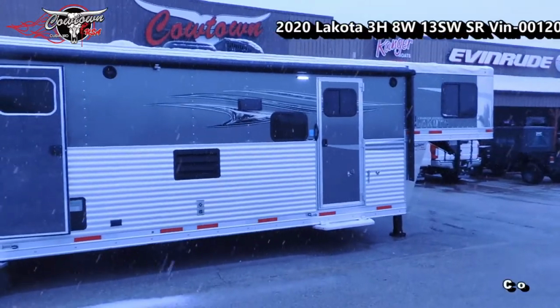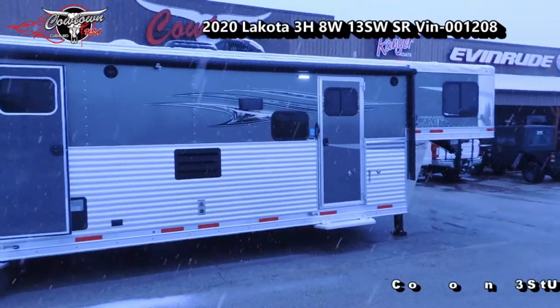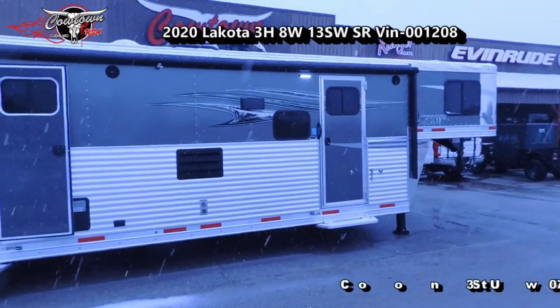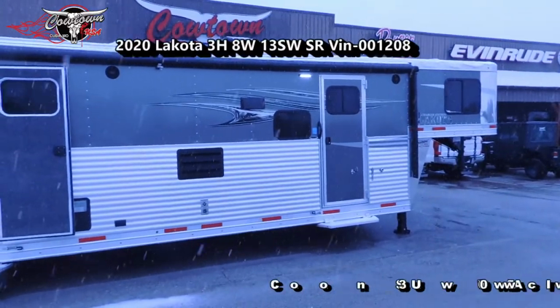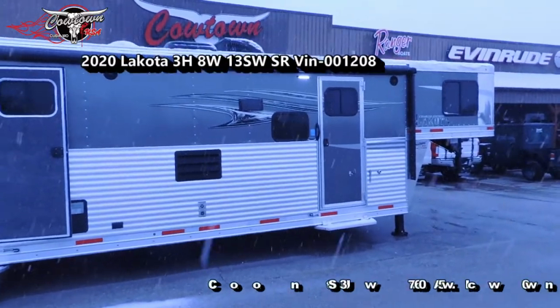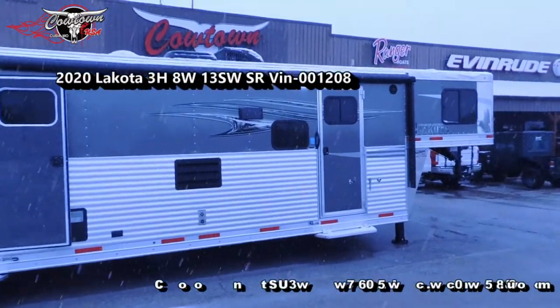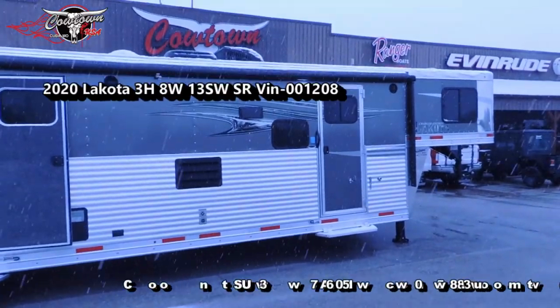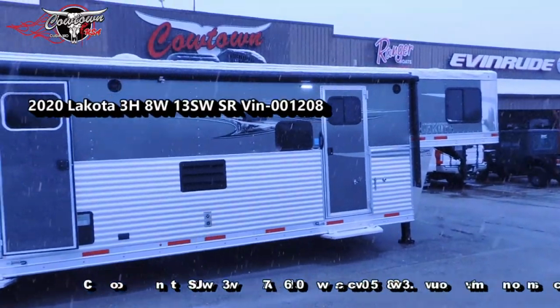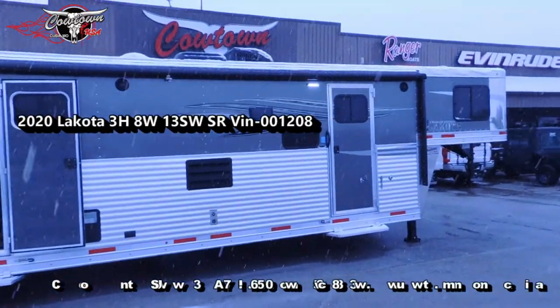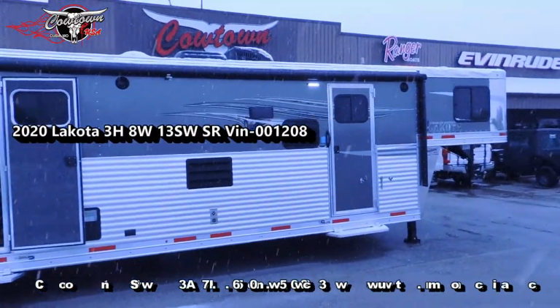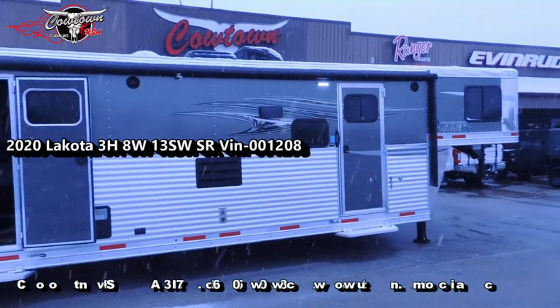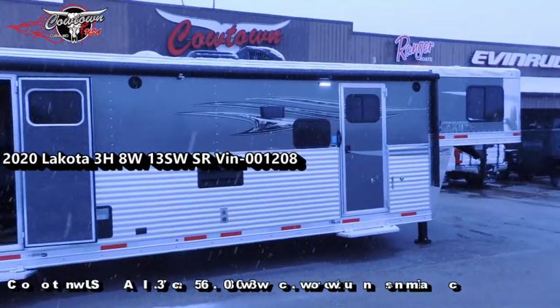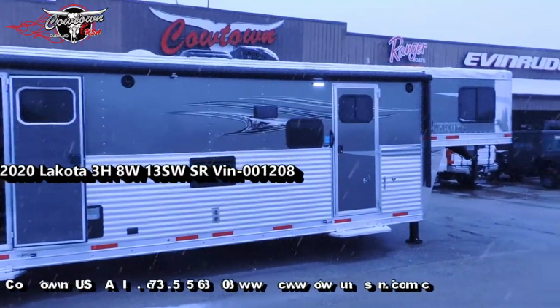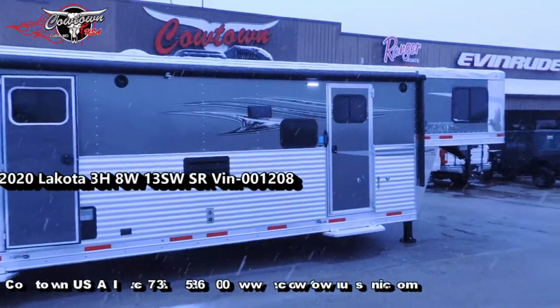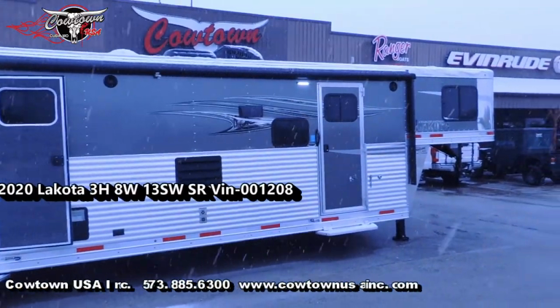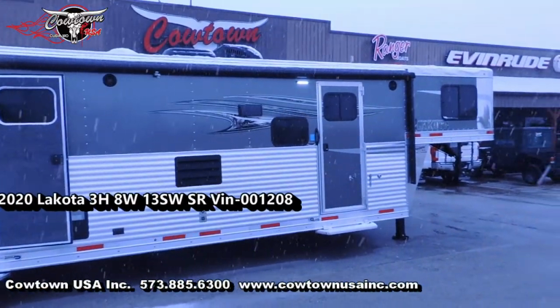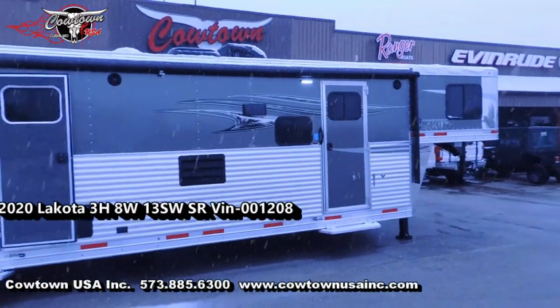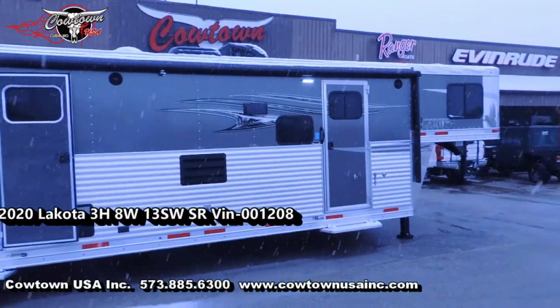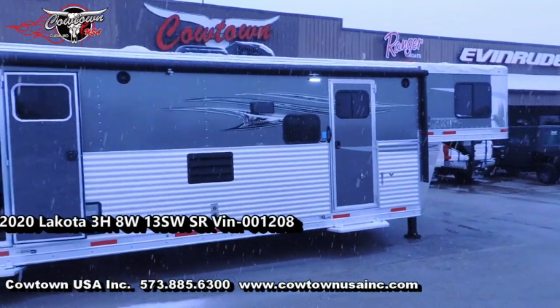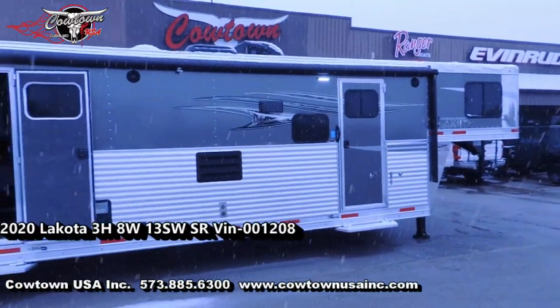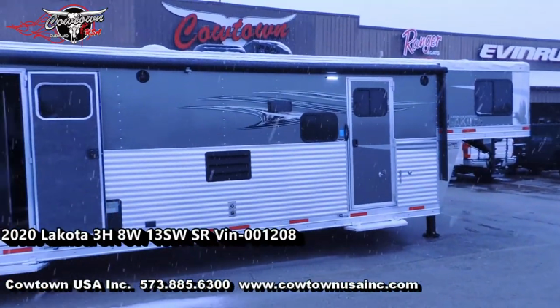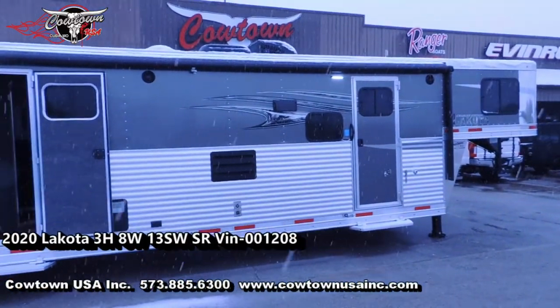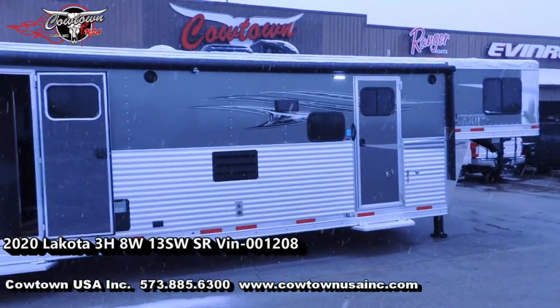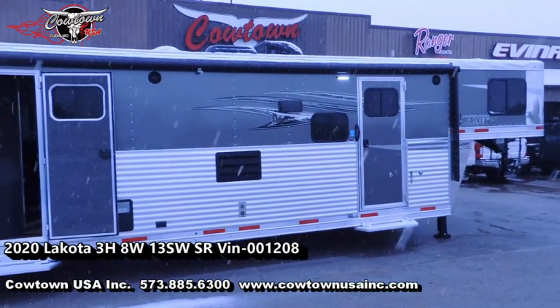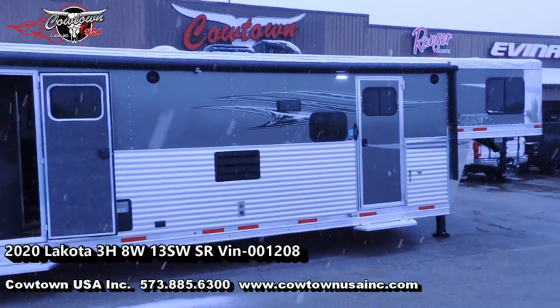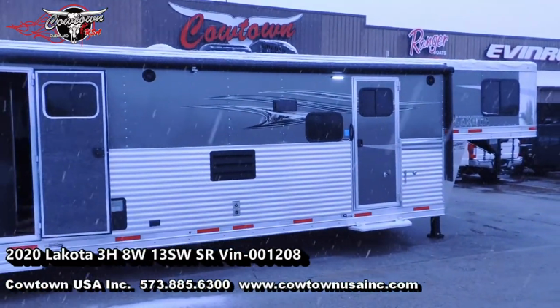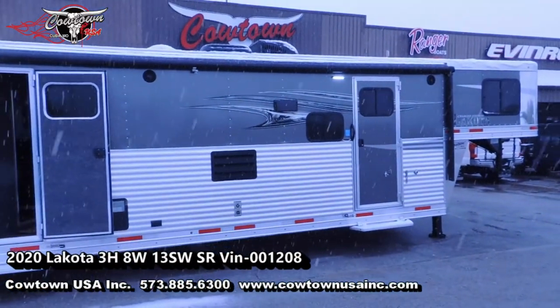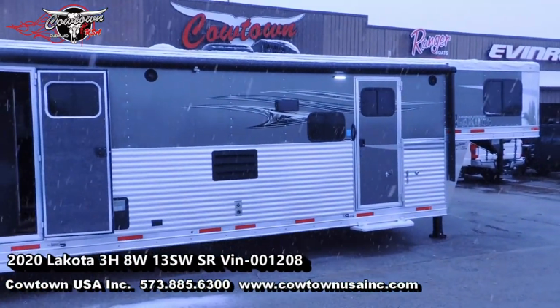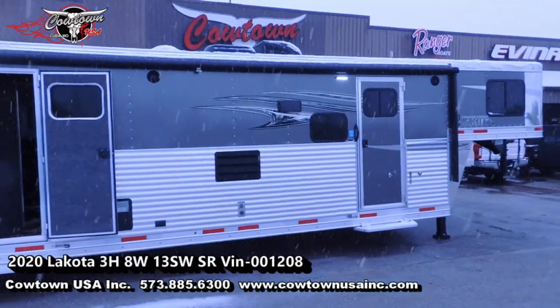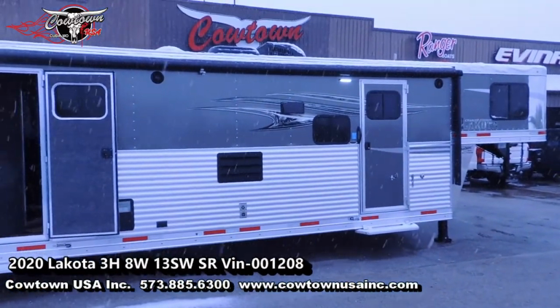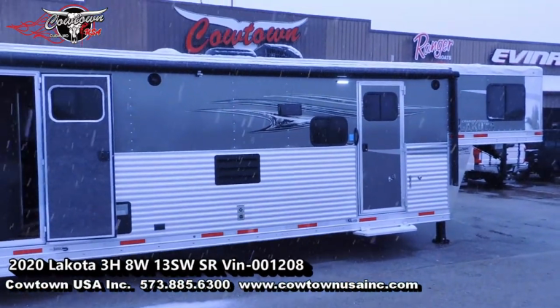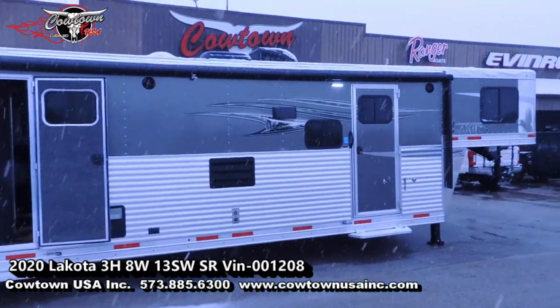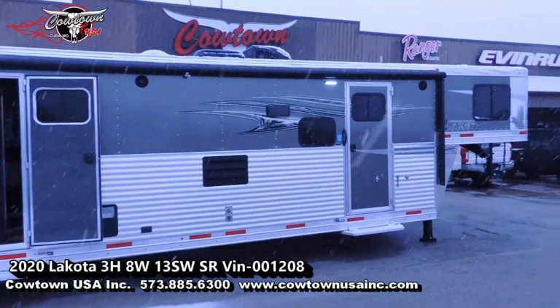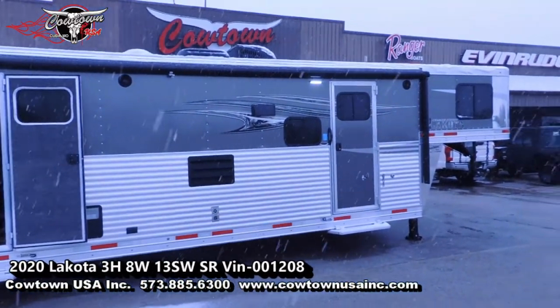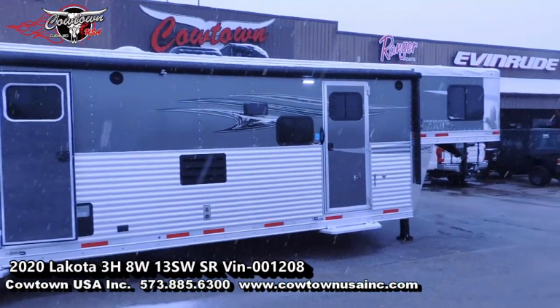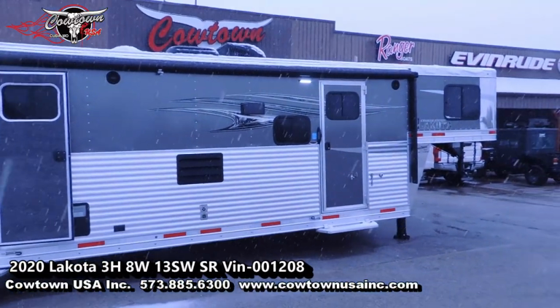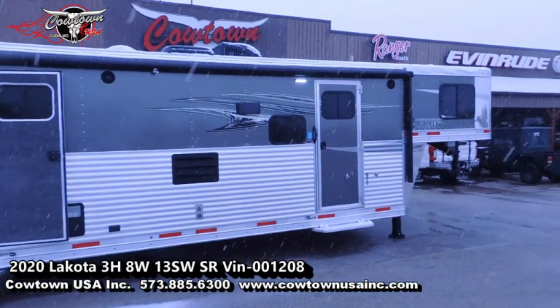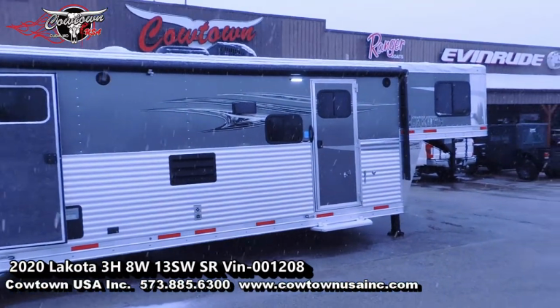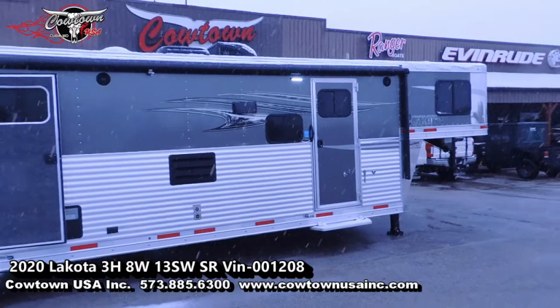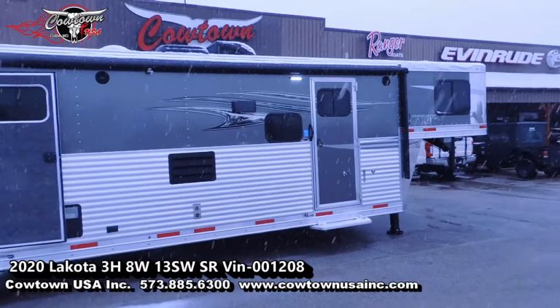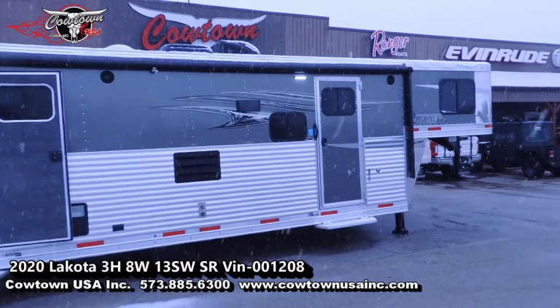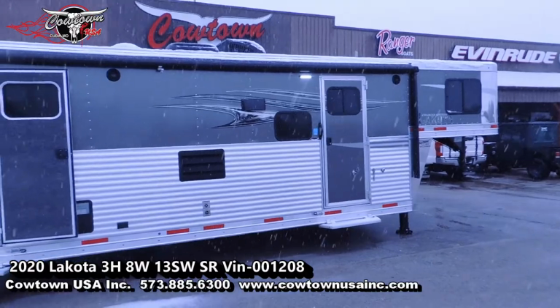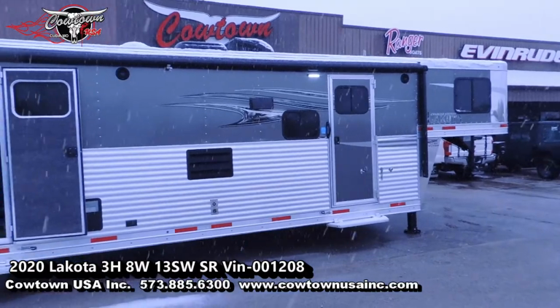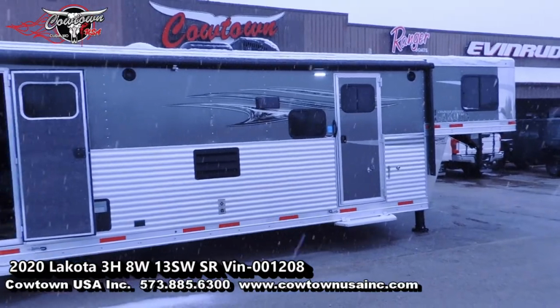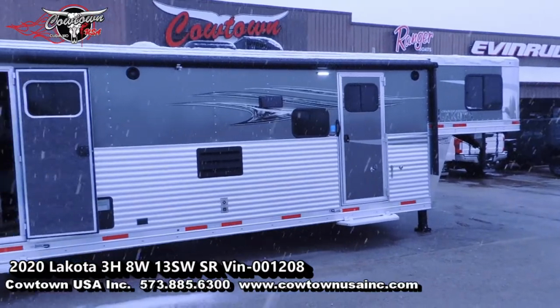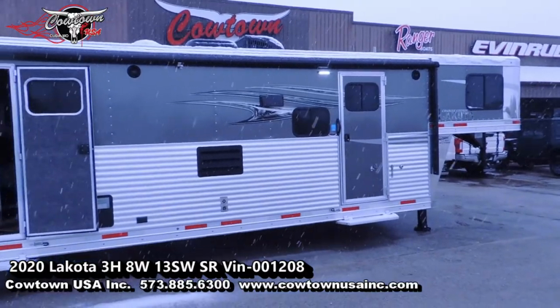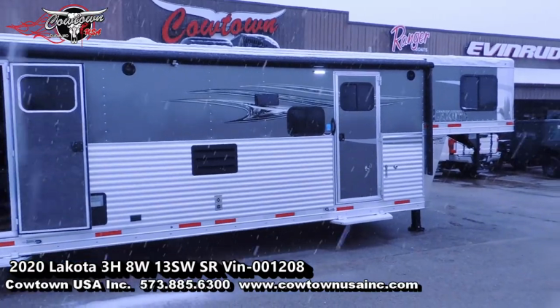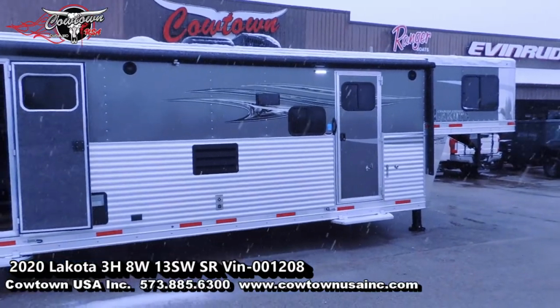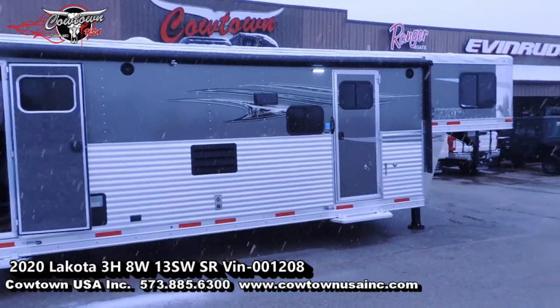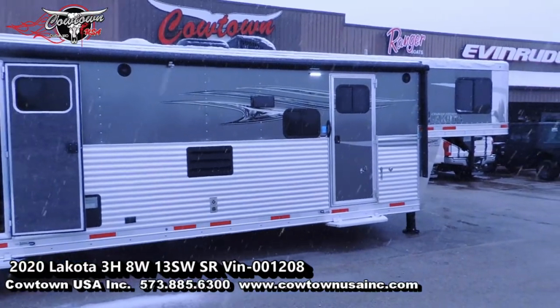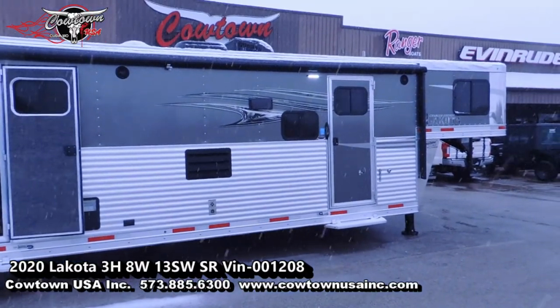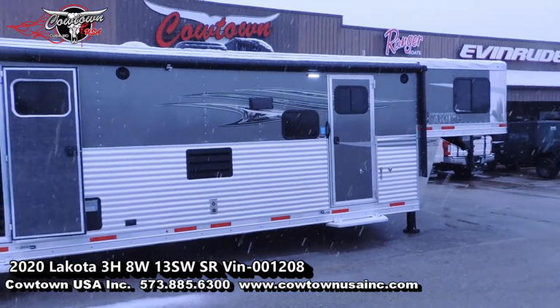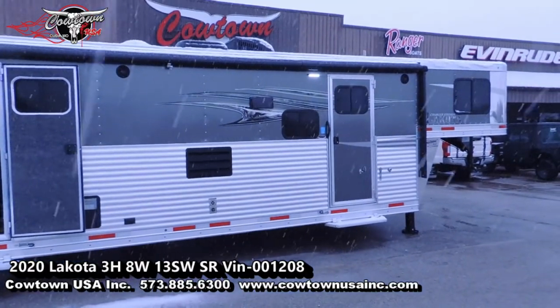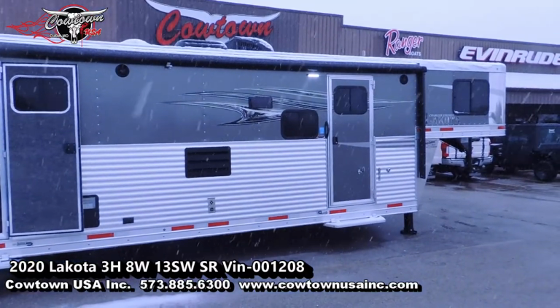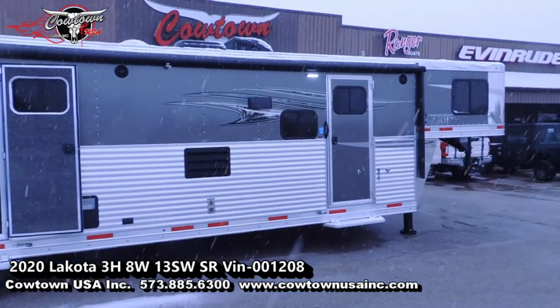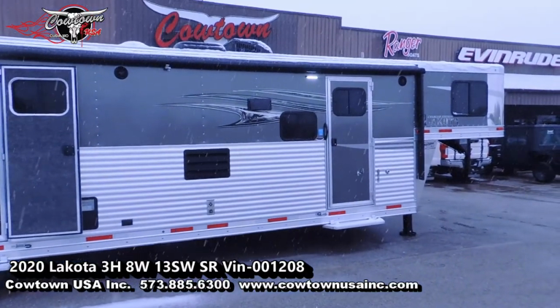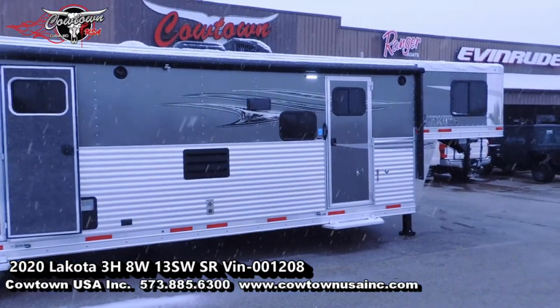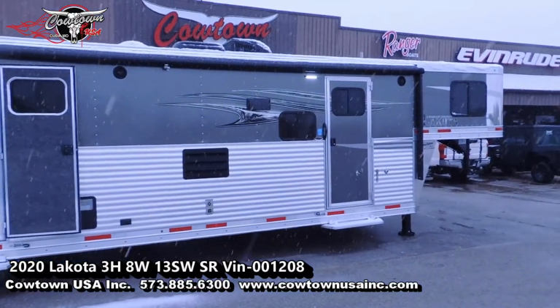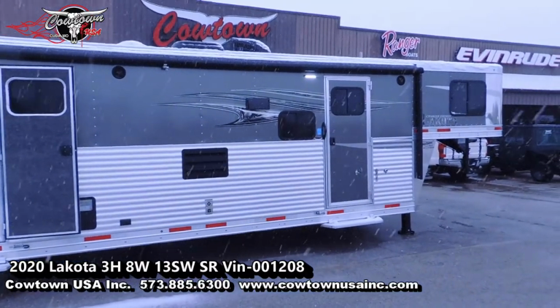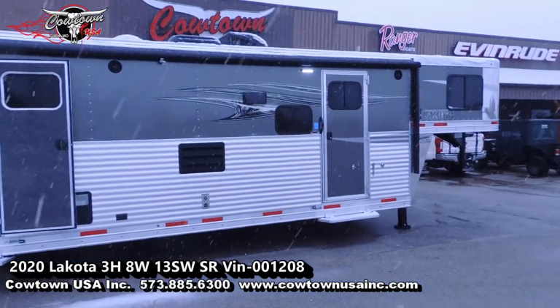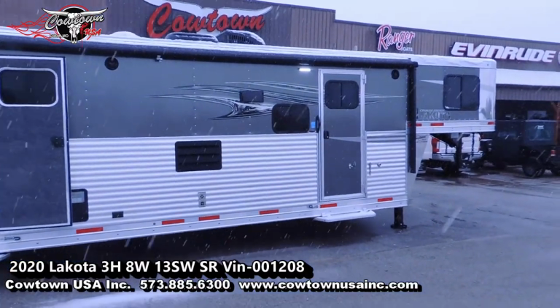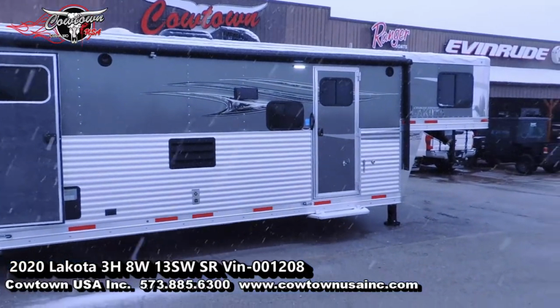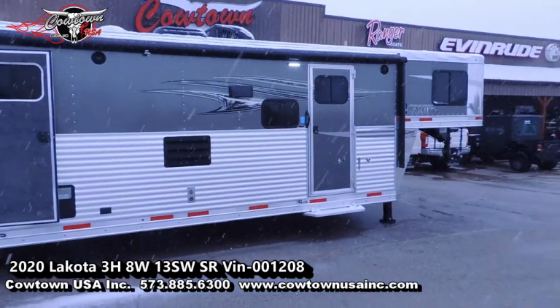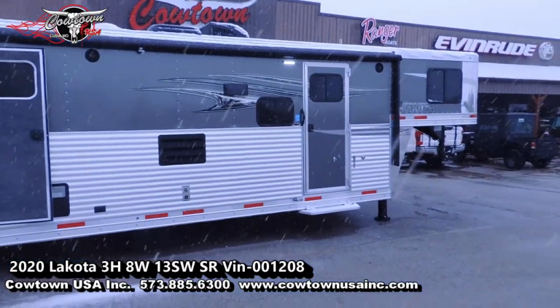Hi guys, Rick Daymuth at Cowtown USA in Cuba, Missouri, here with a really nice Lakota Charger.